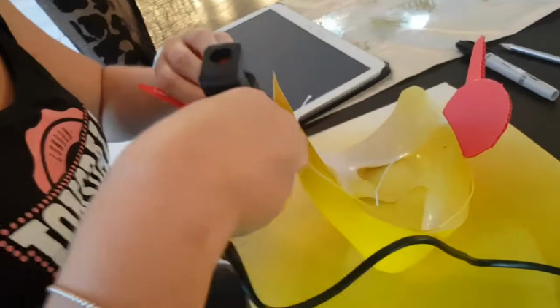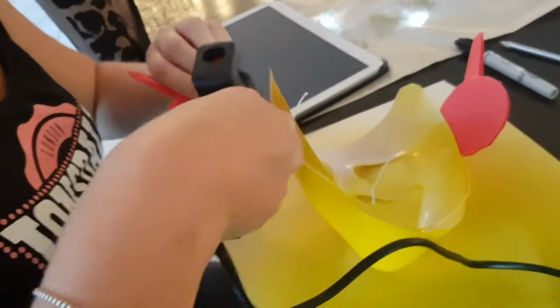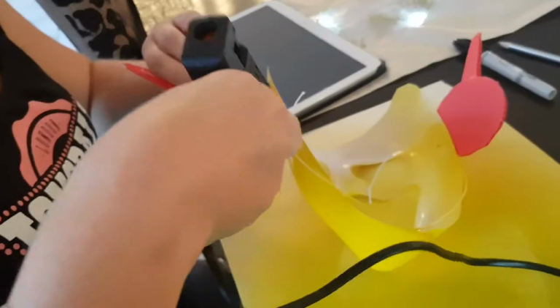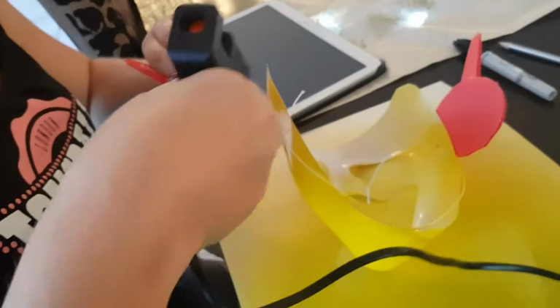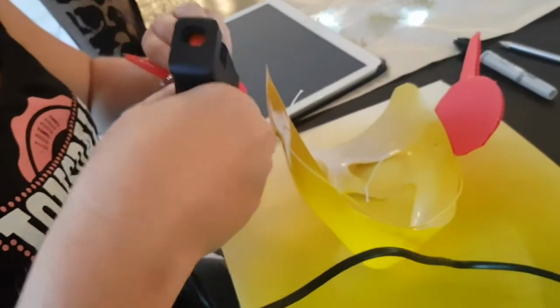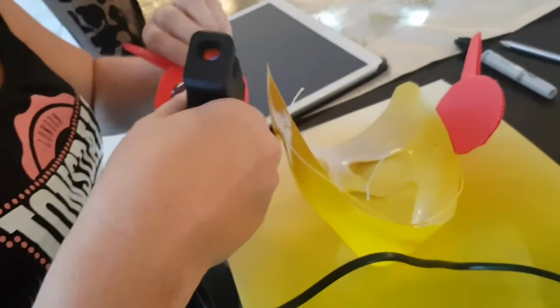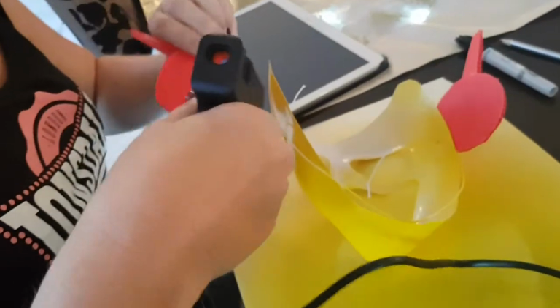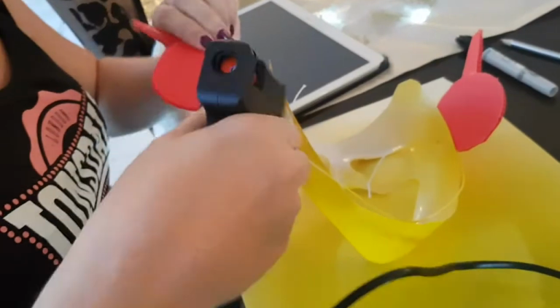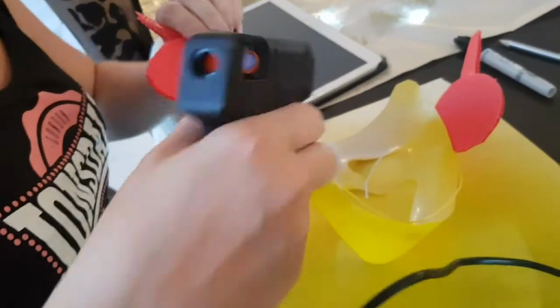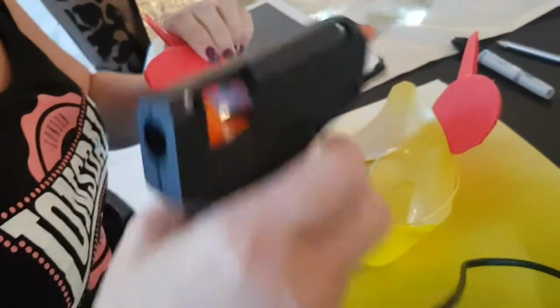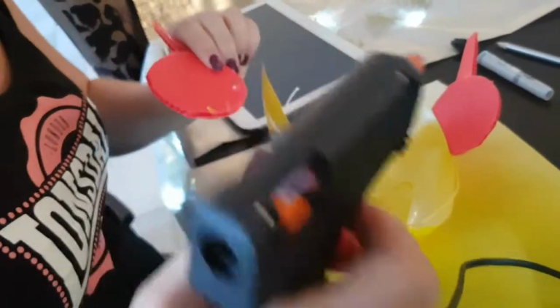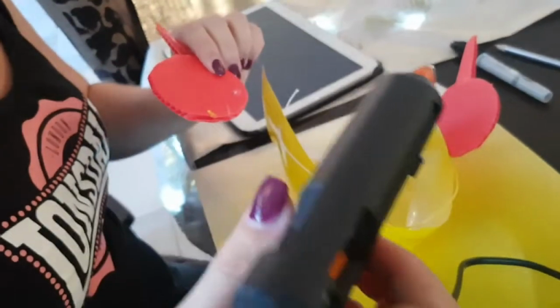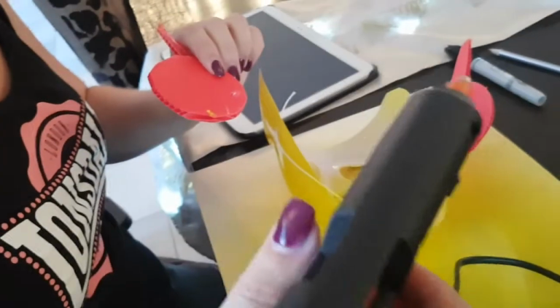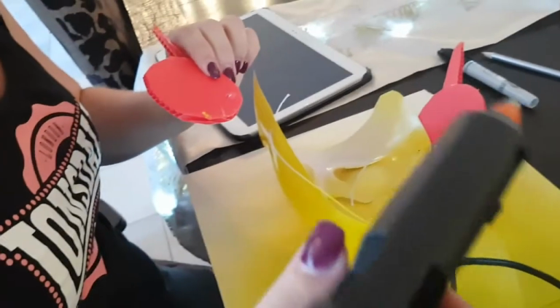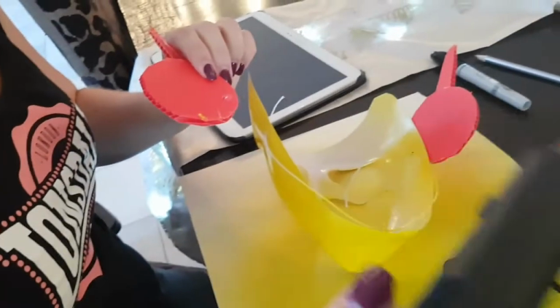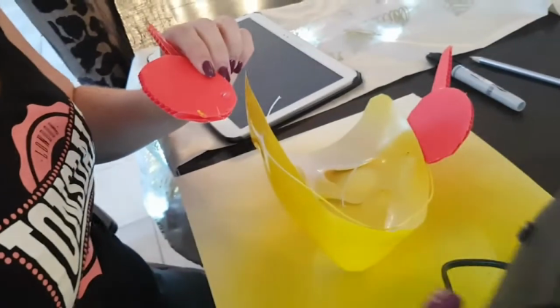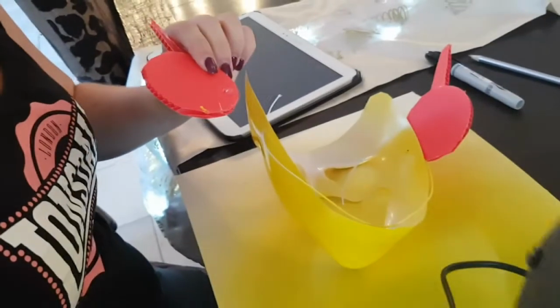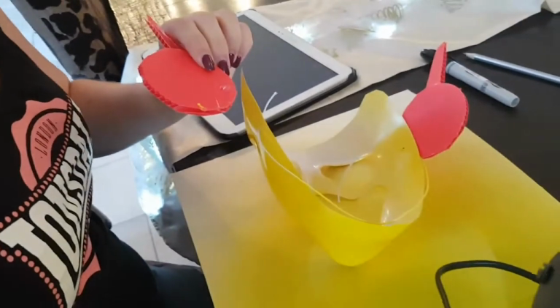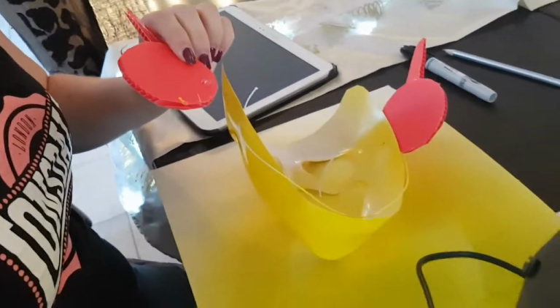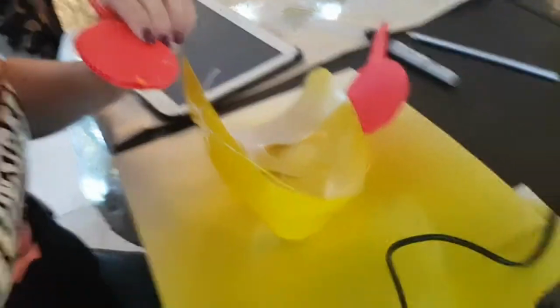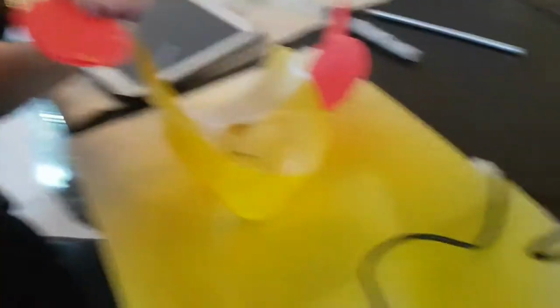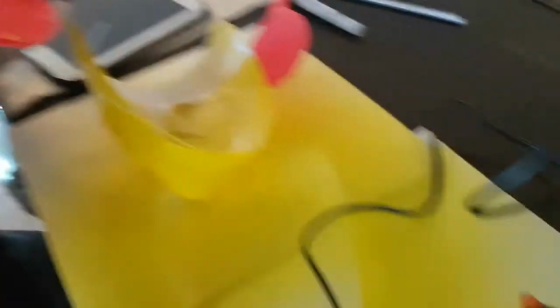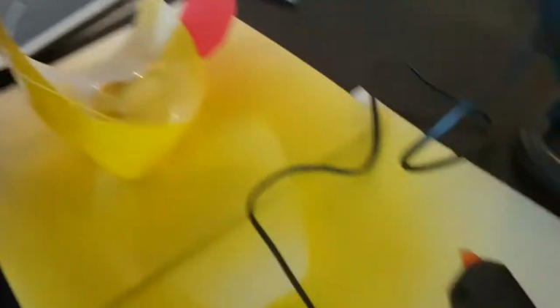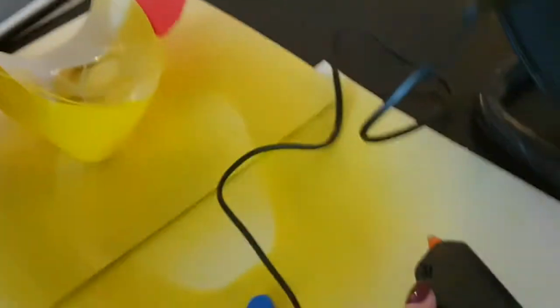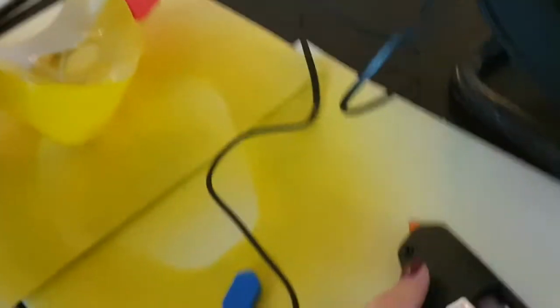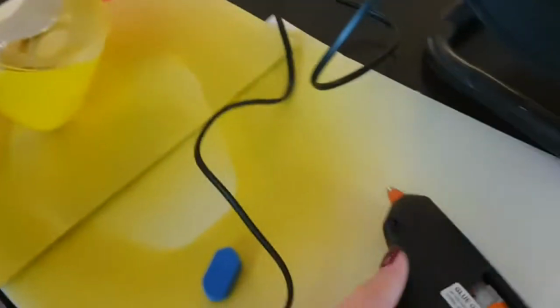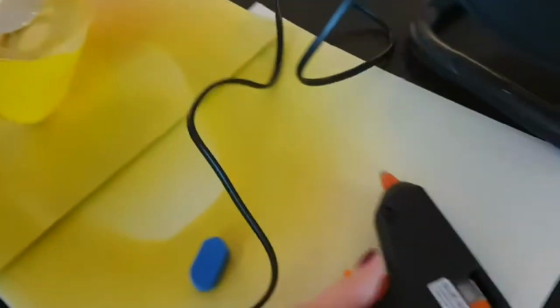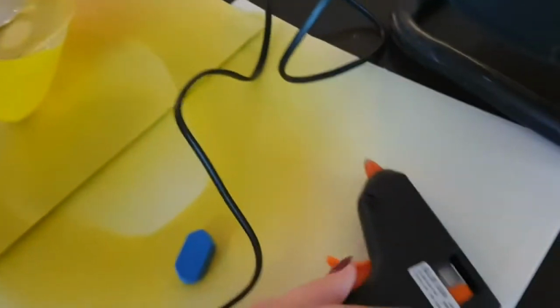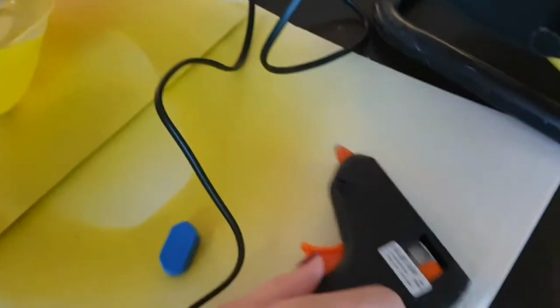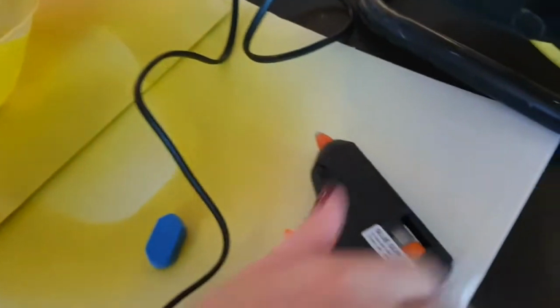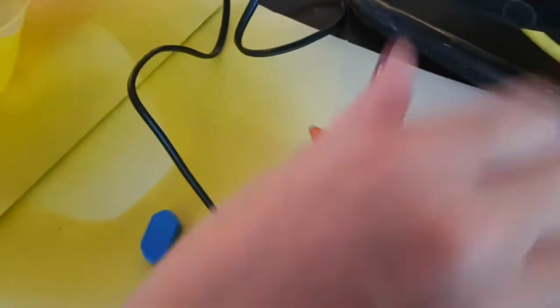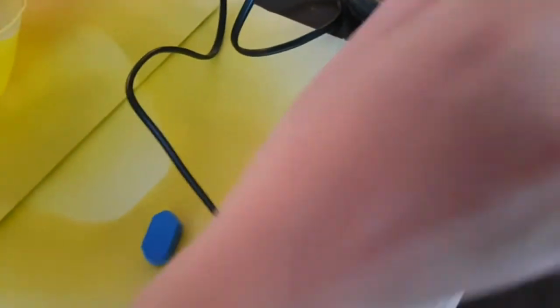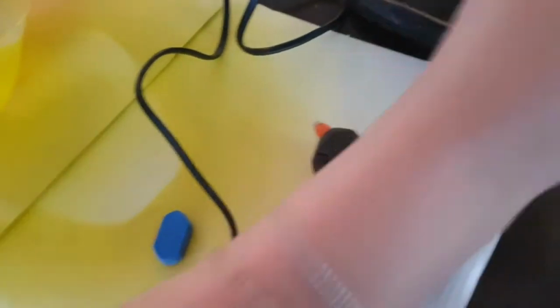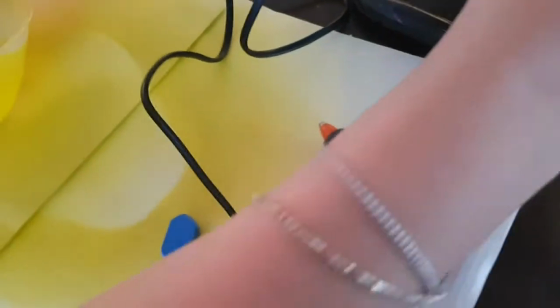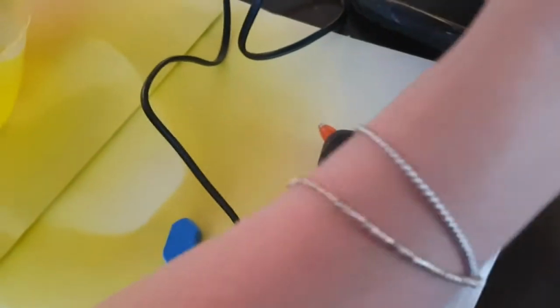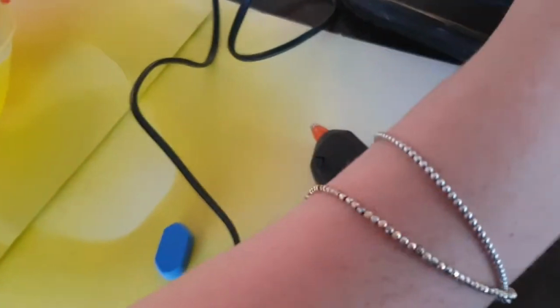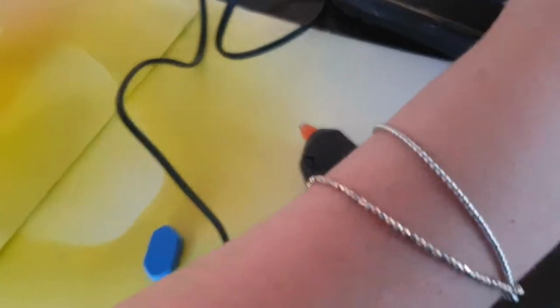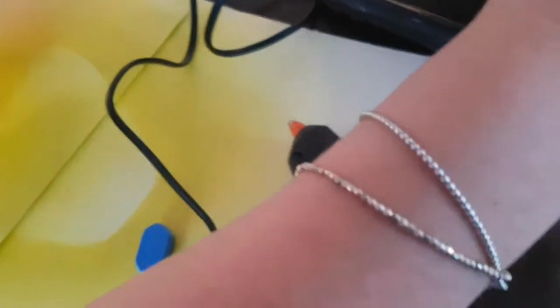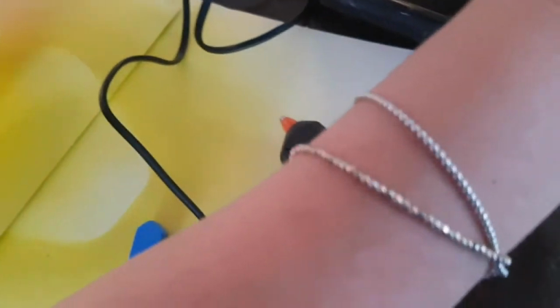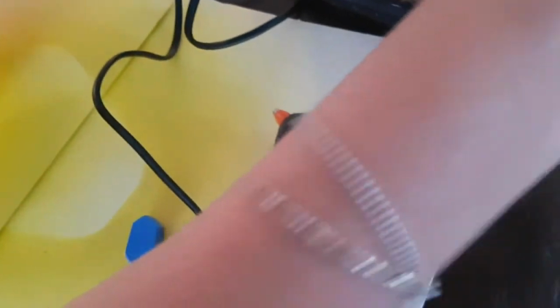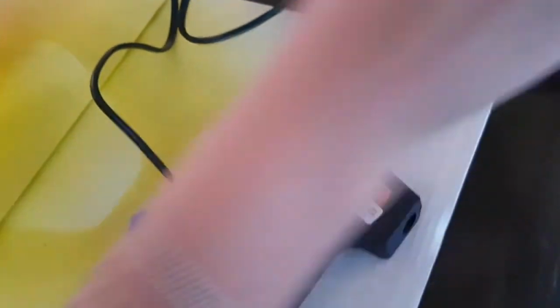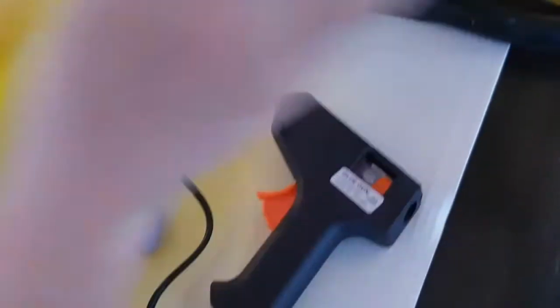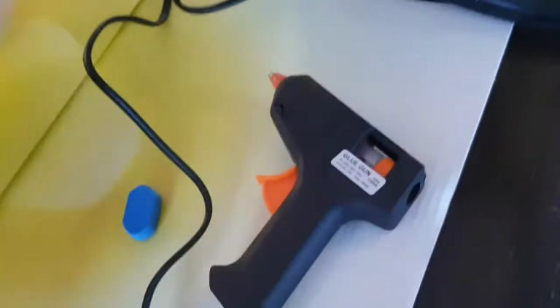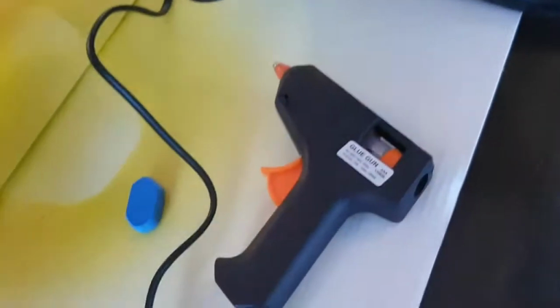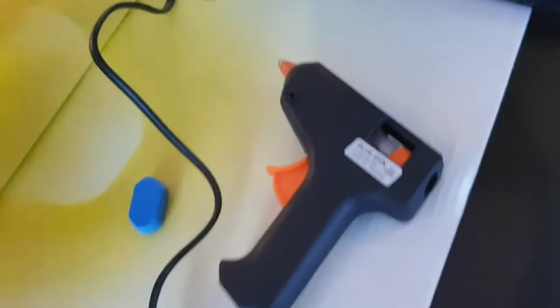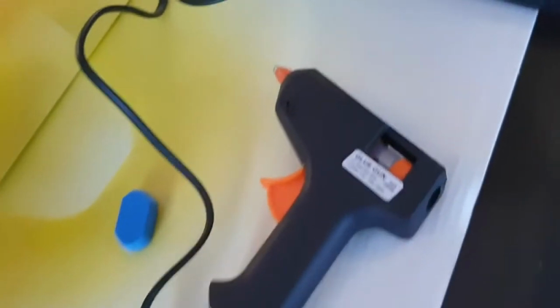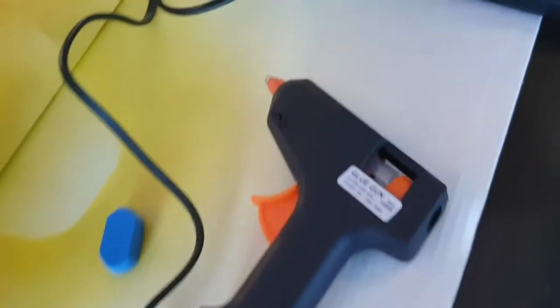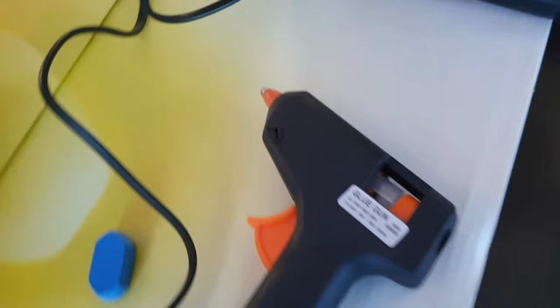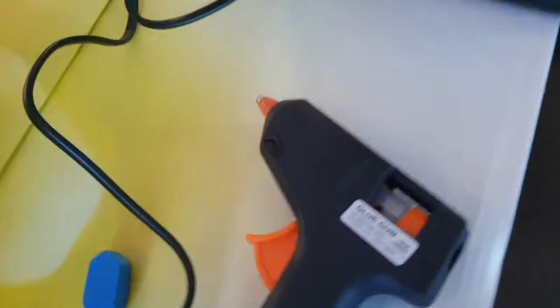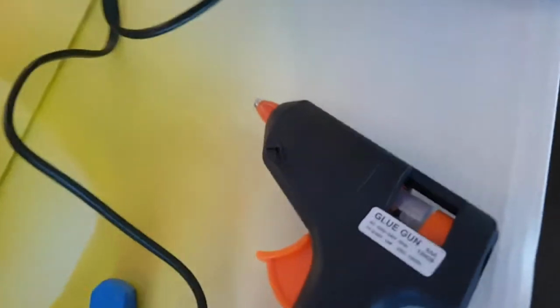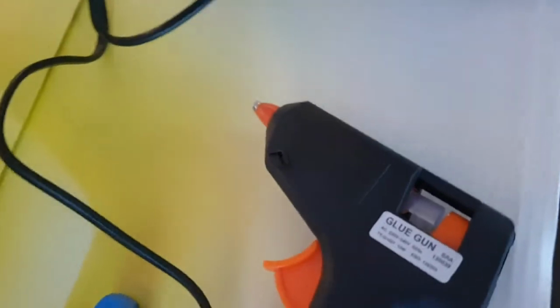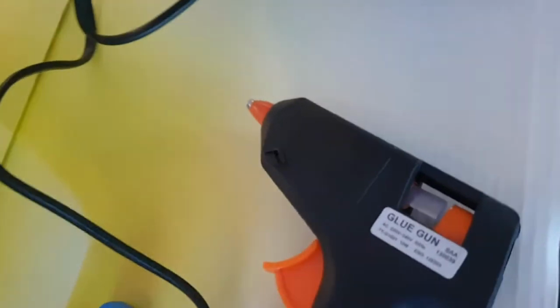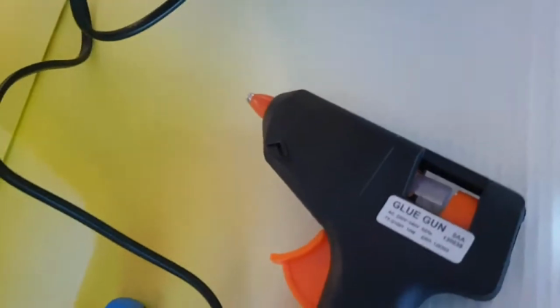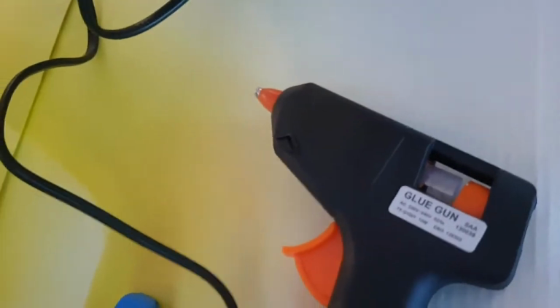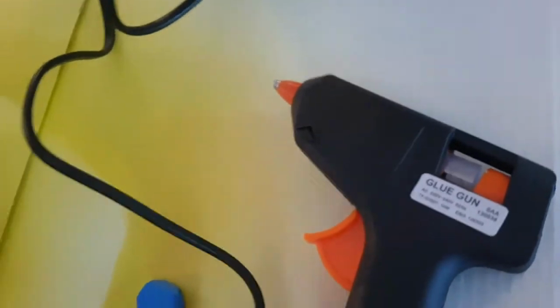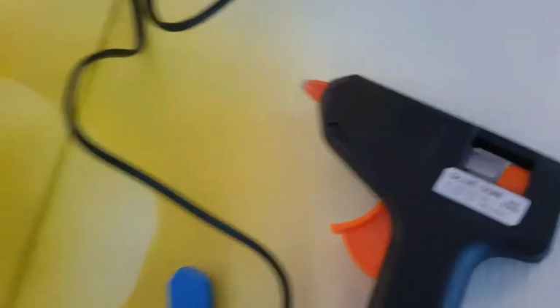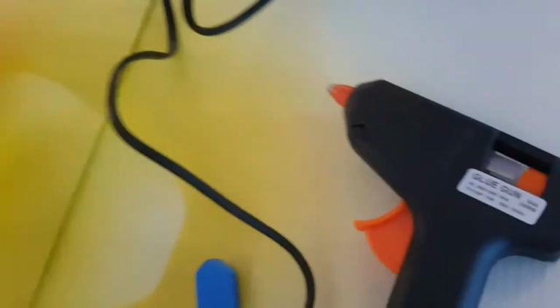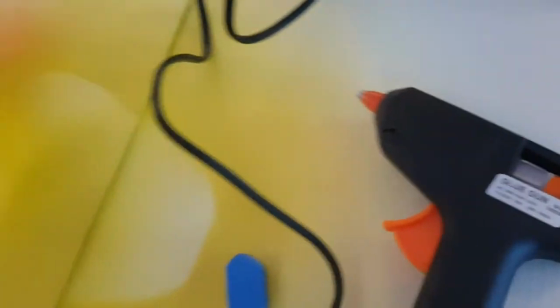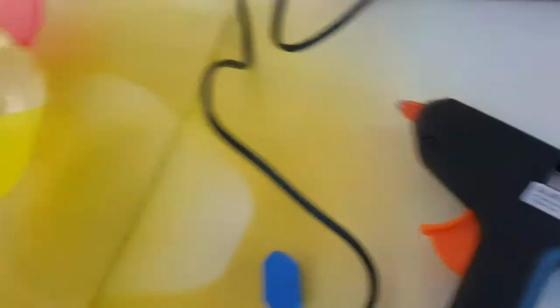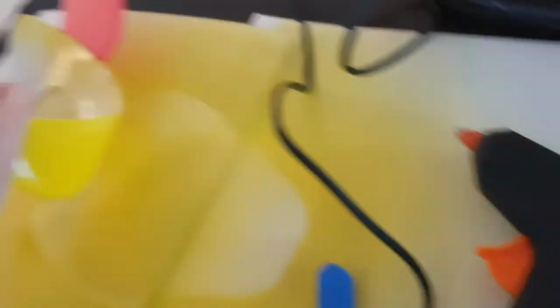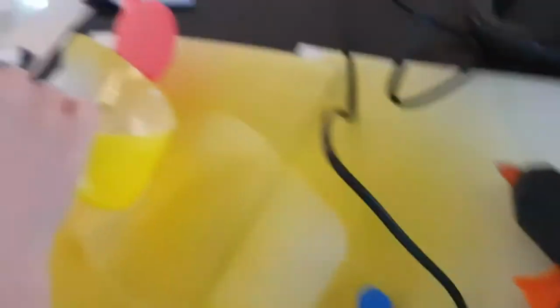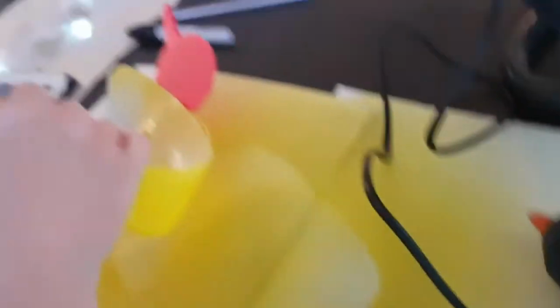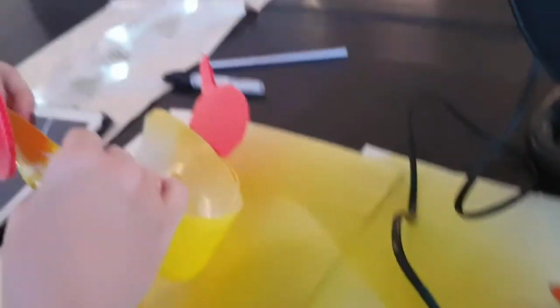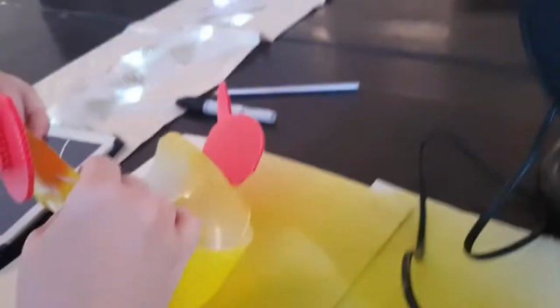What else can I glue? I'm a bit obsessed with this glue gun now — I'm going to be gluing everything!